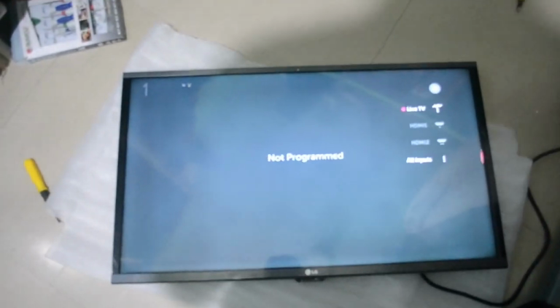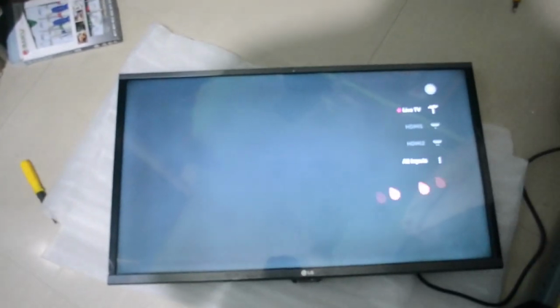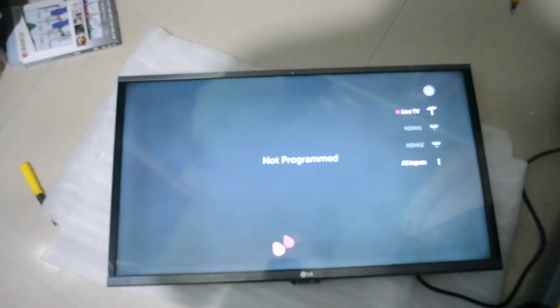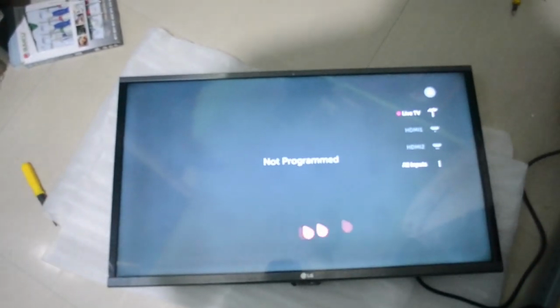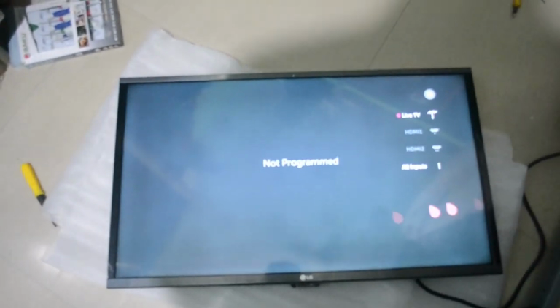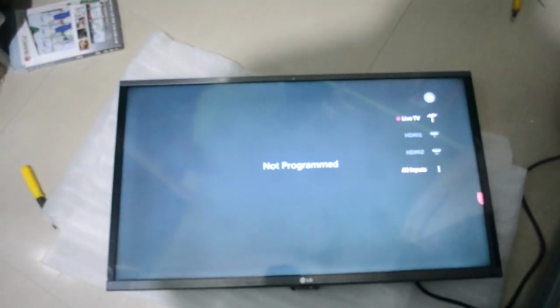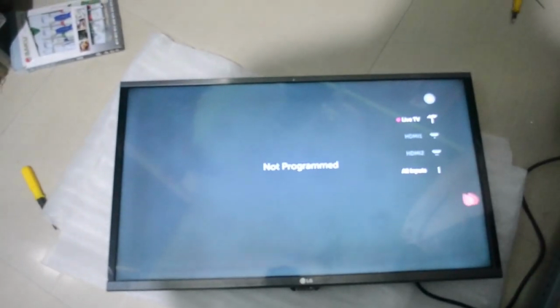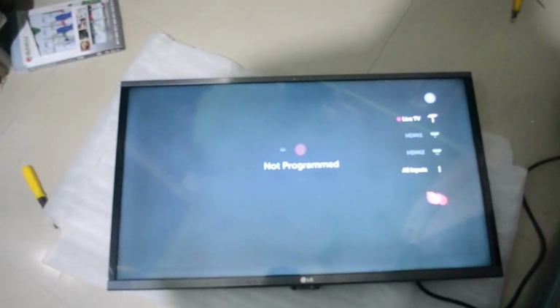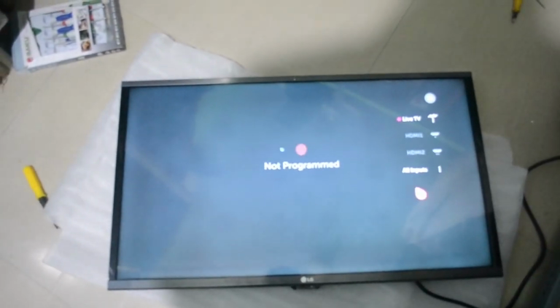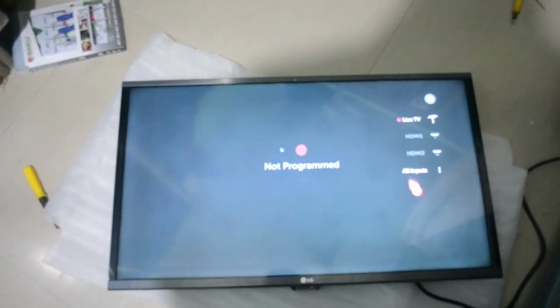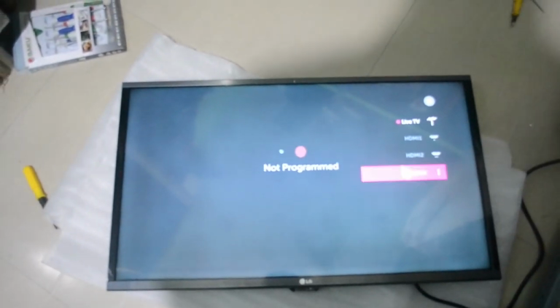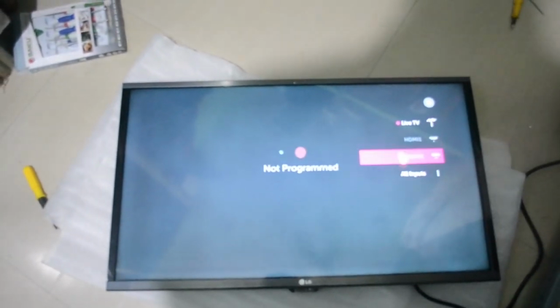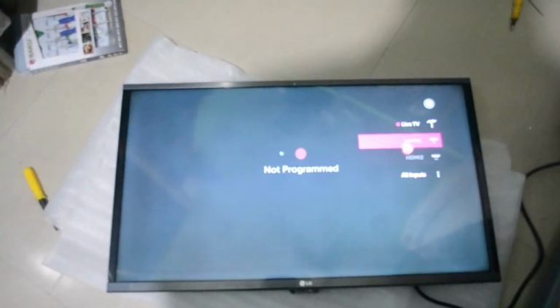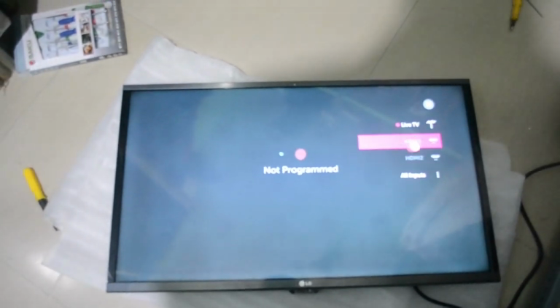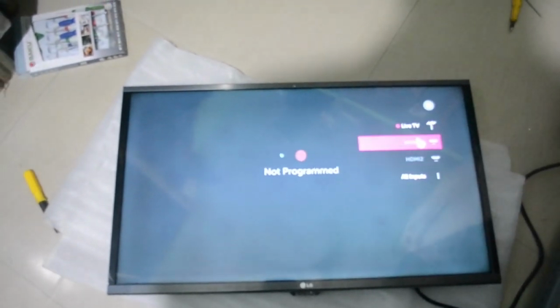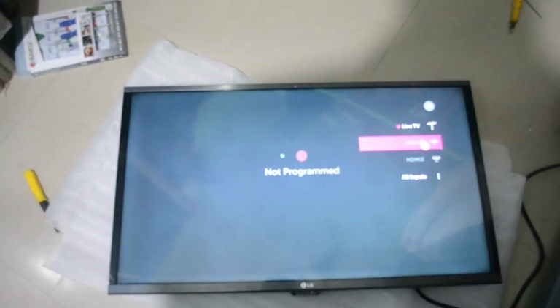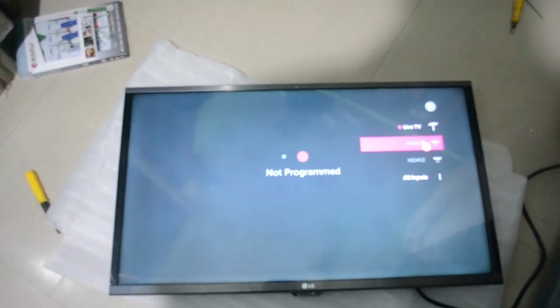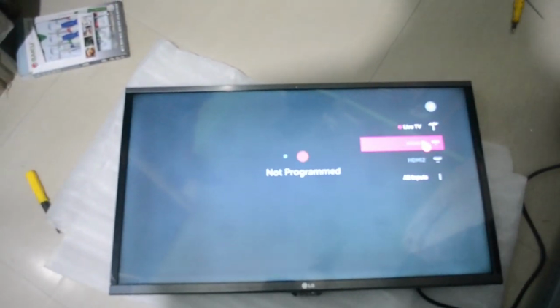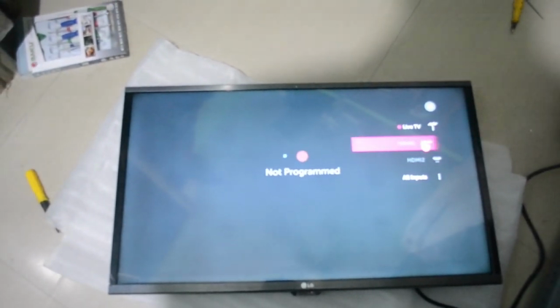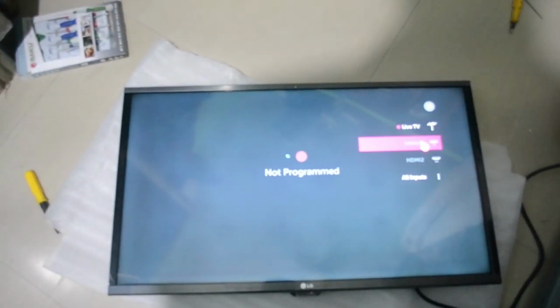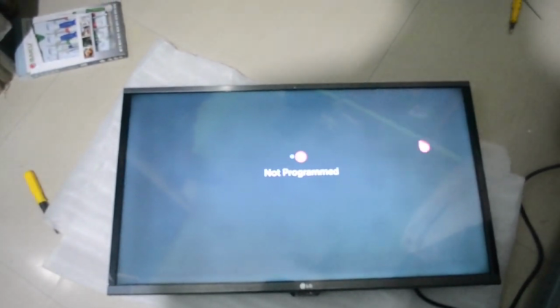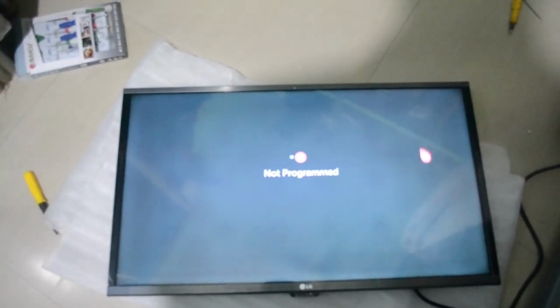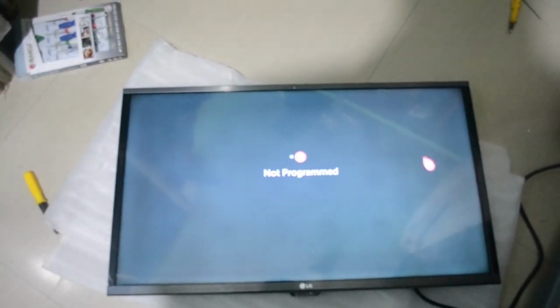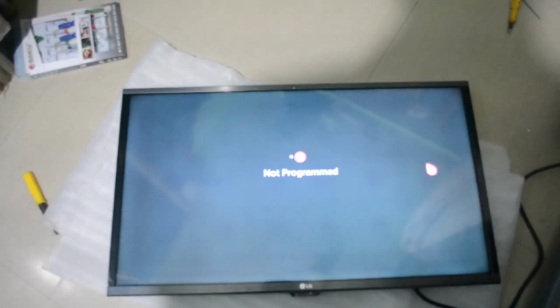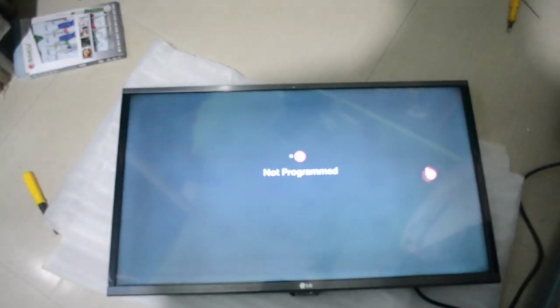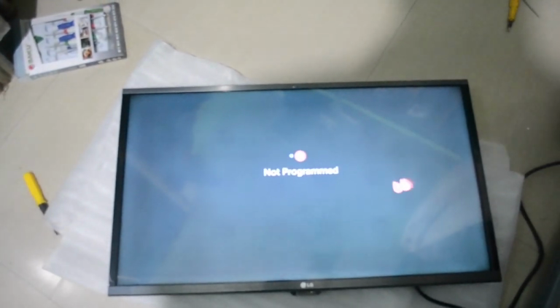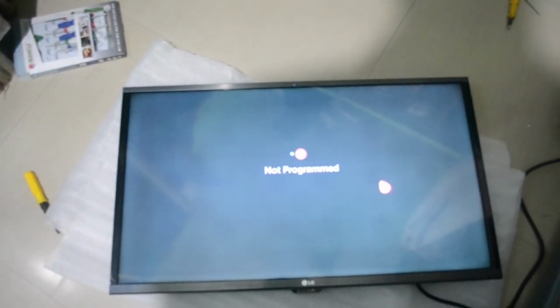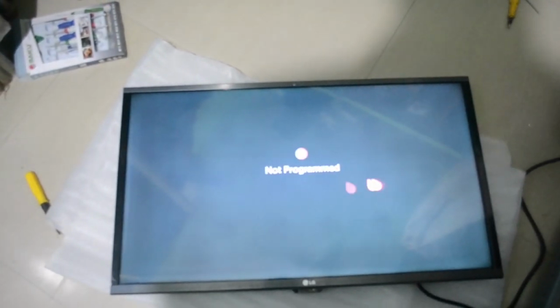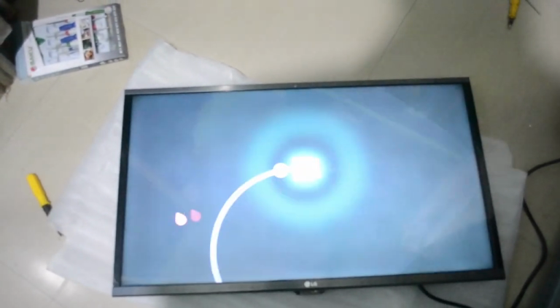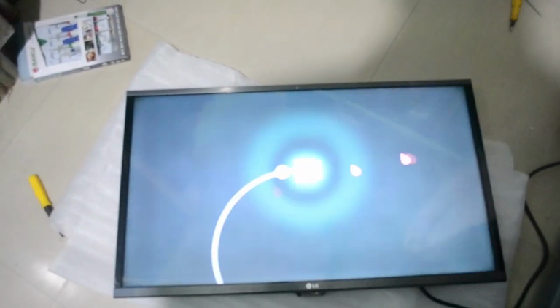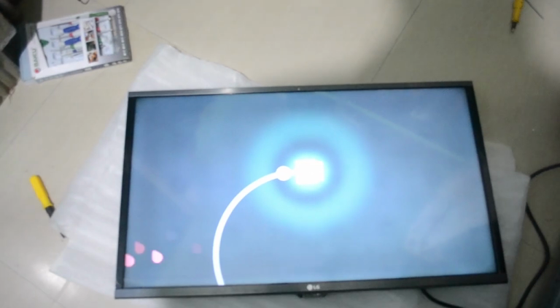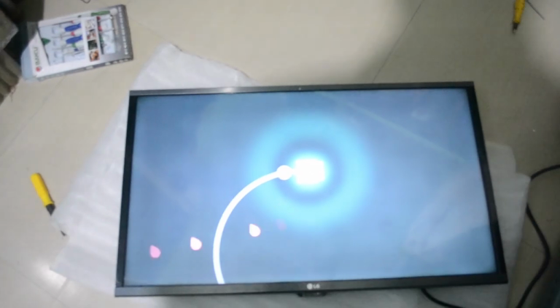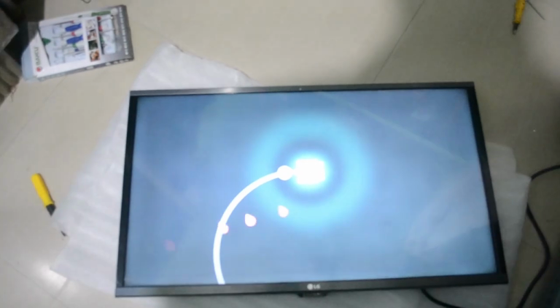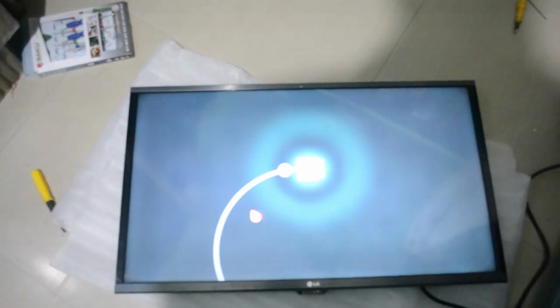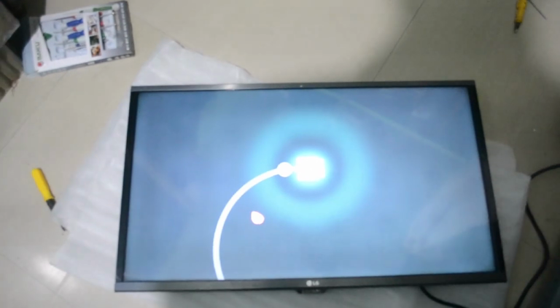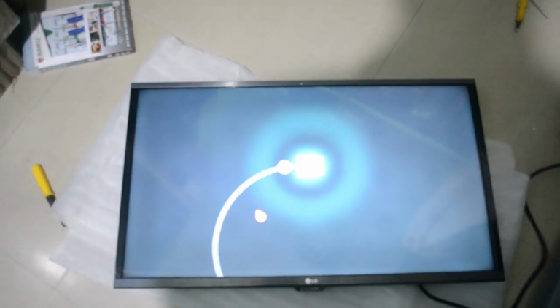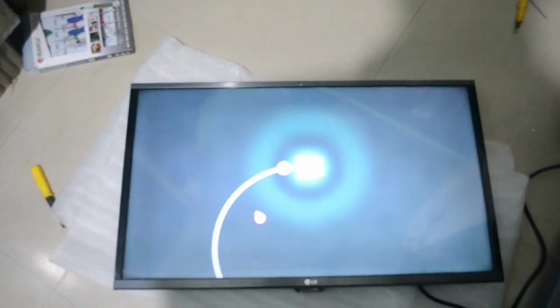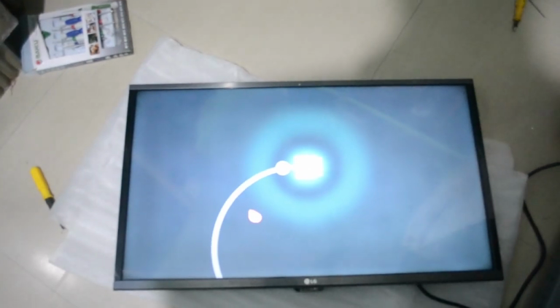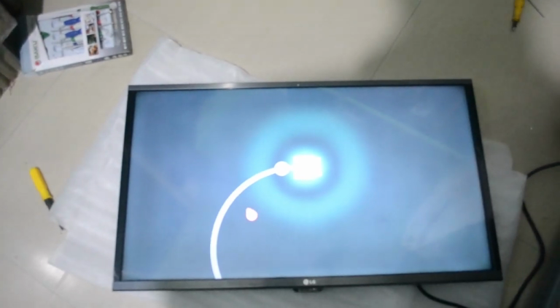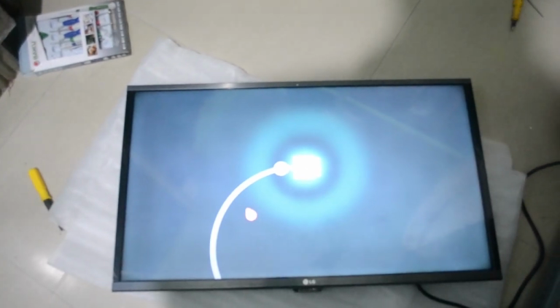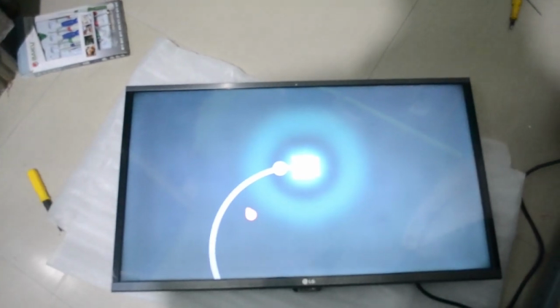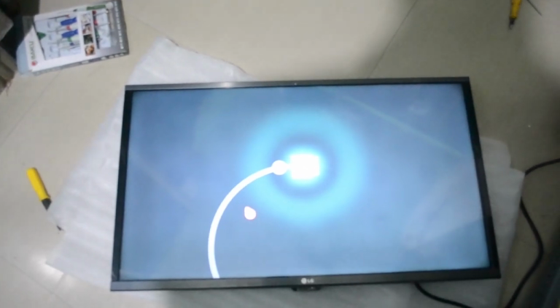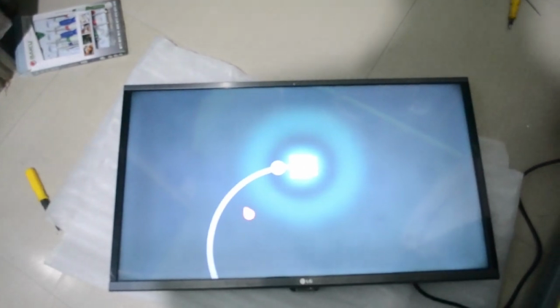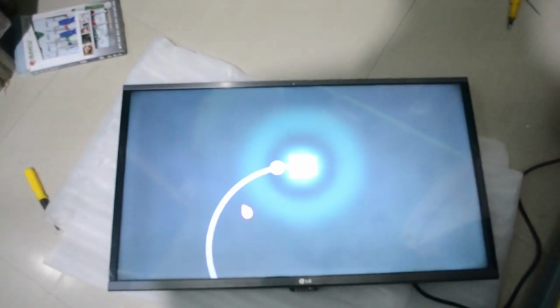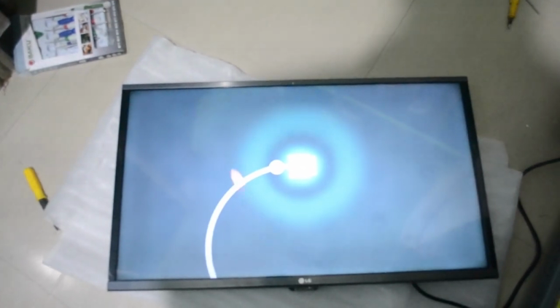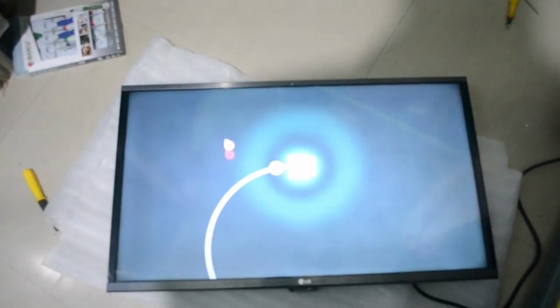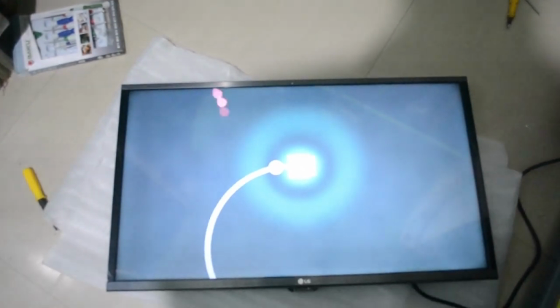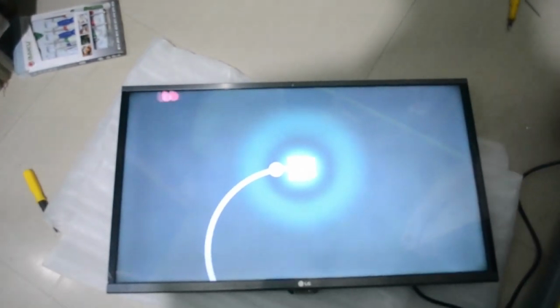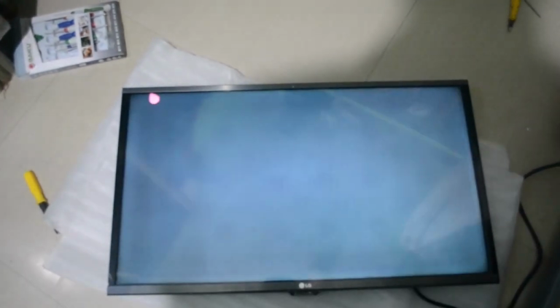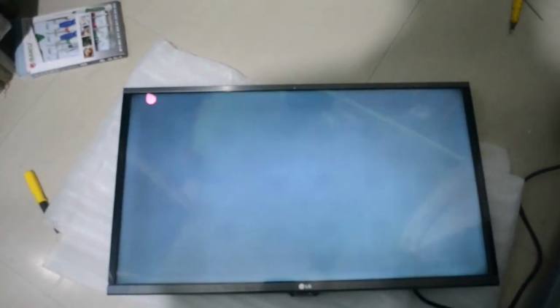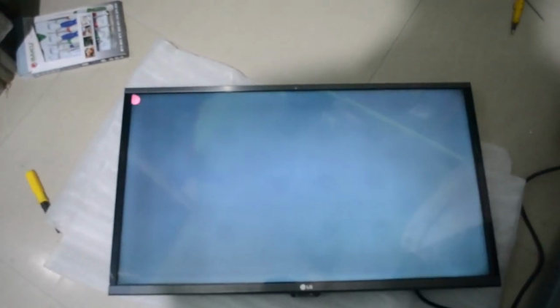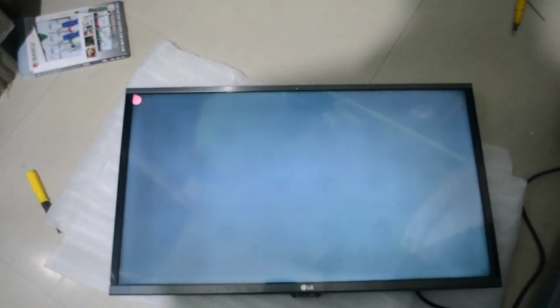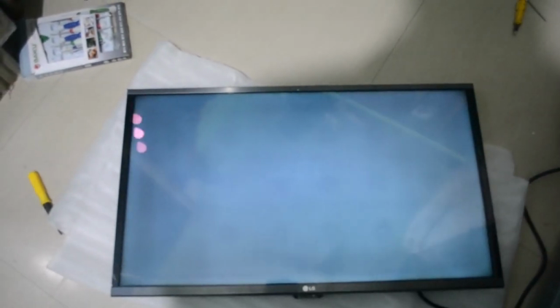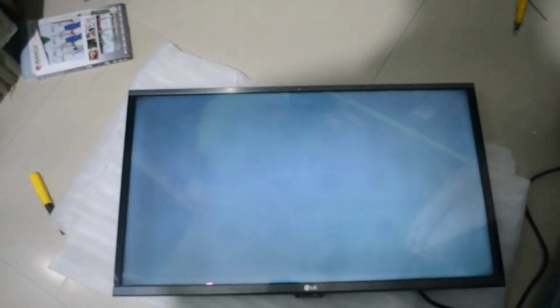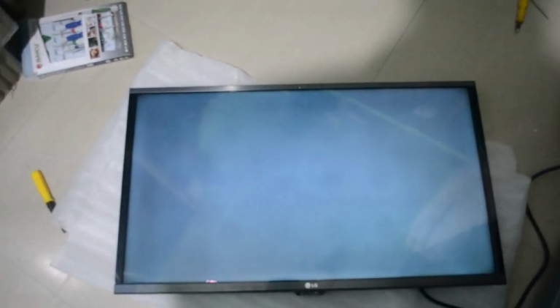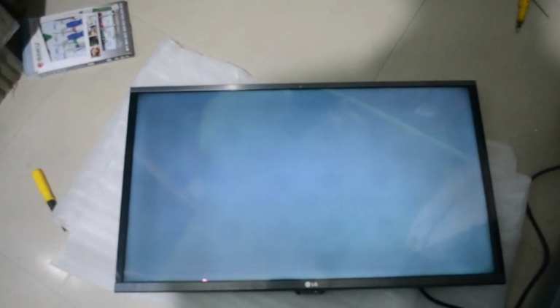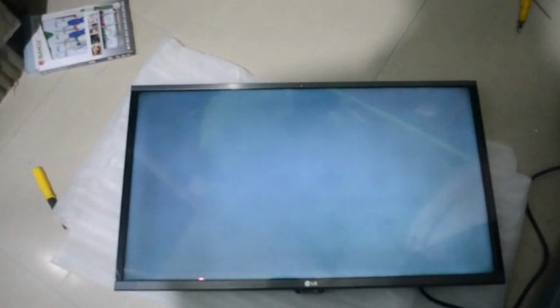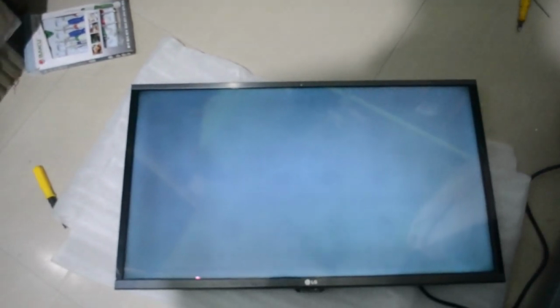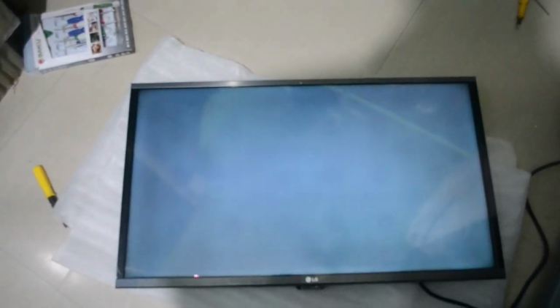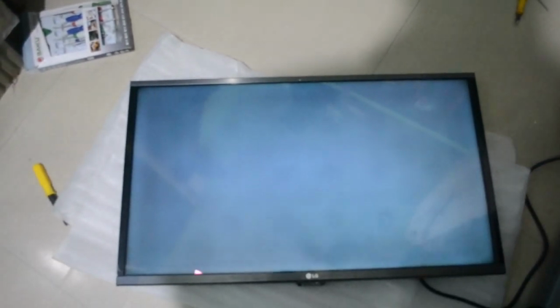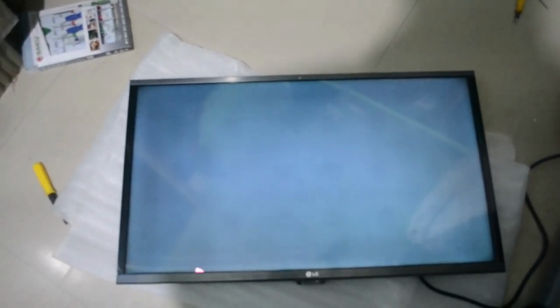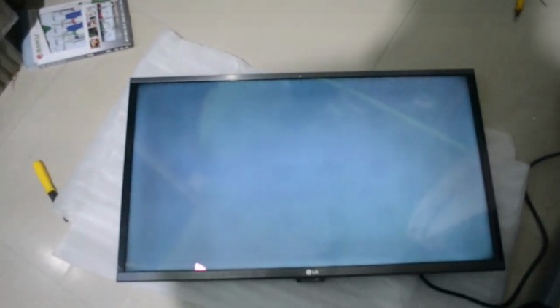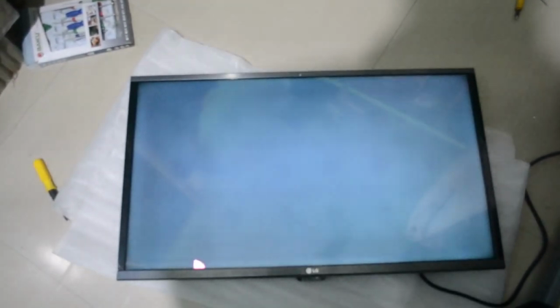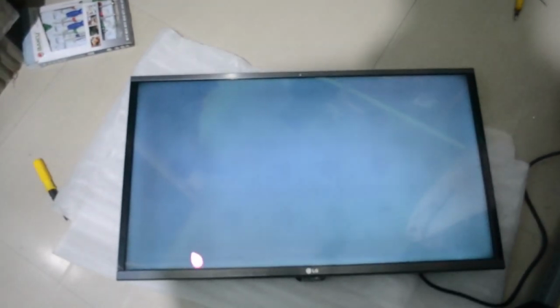Everything is working fine. You can see here — I can see my home screen. Everything is fine now.